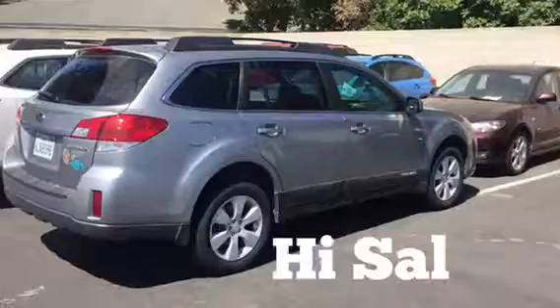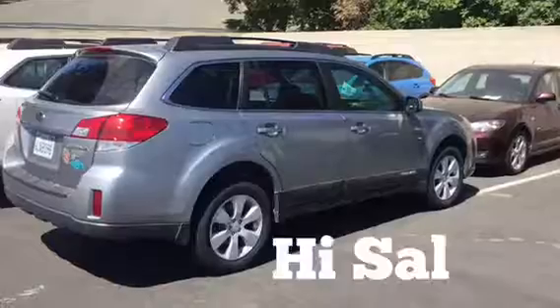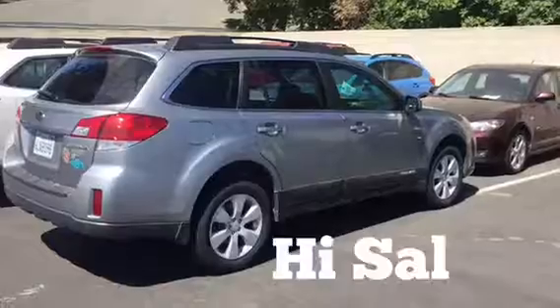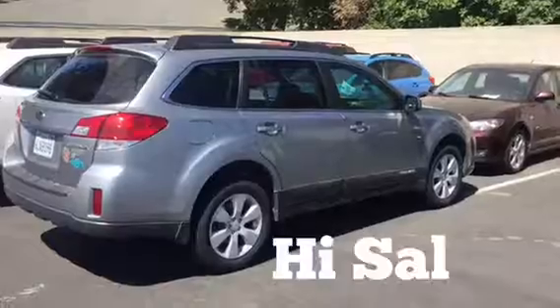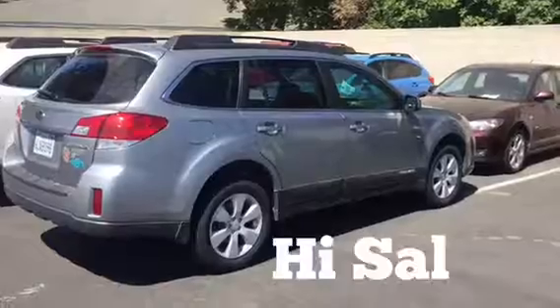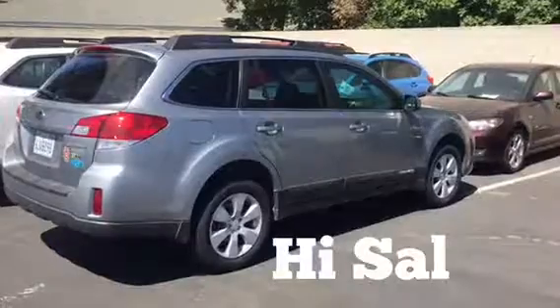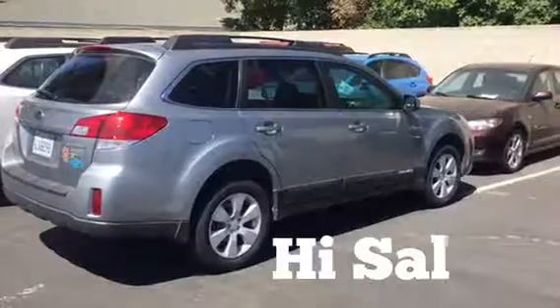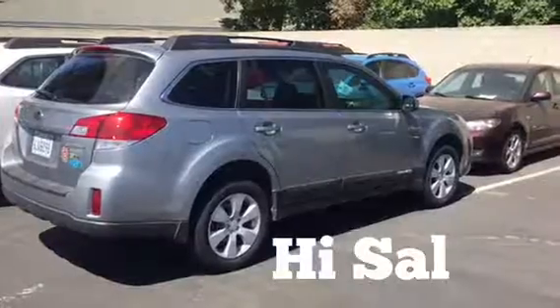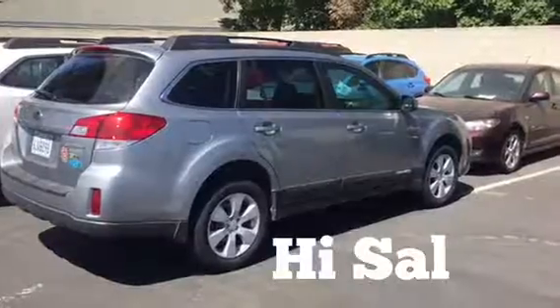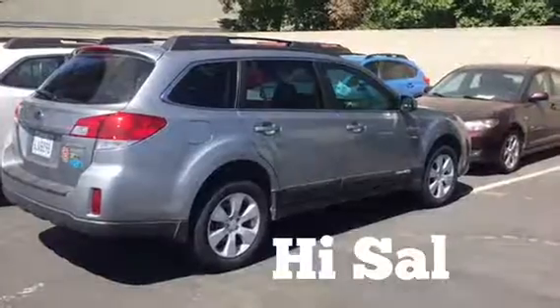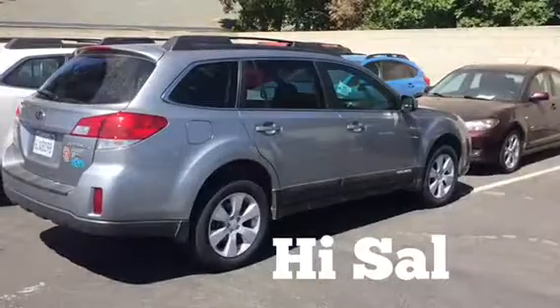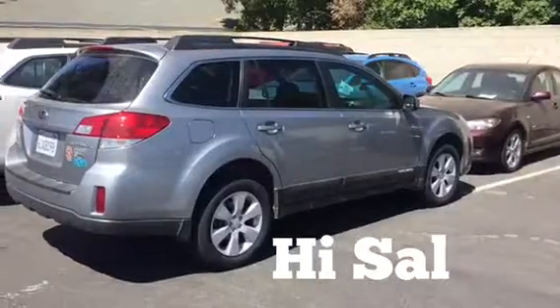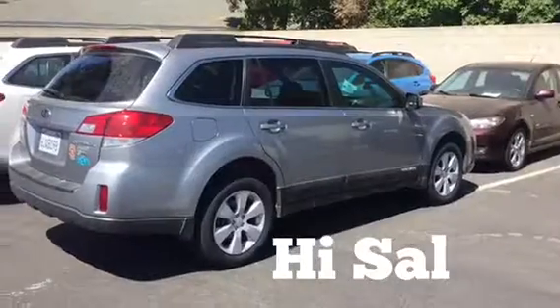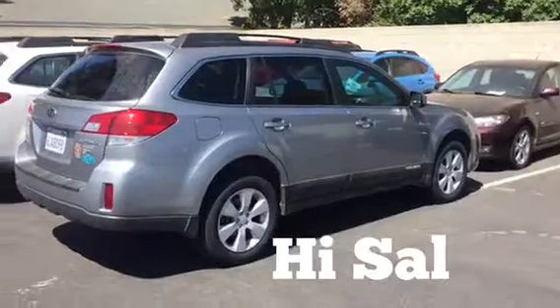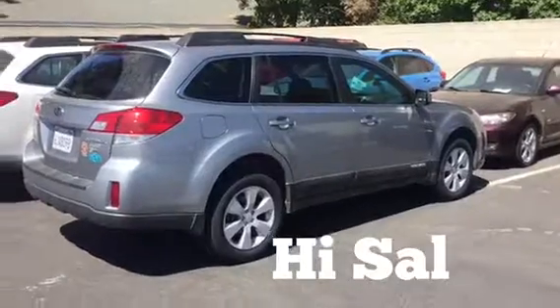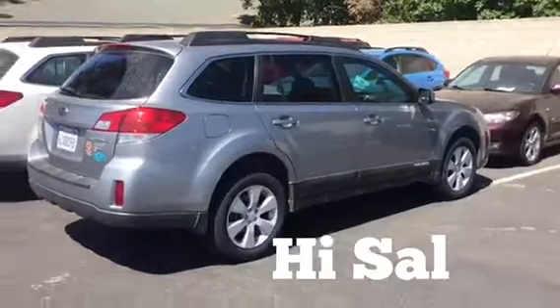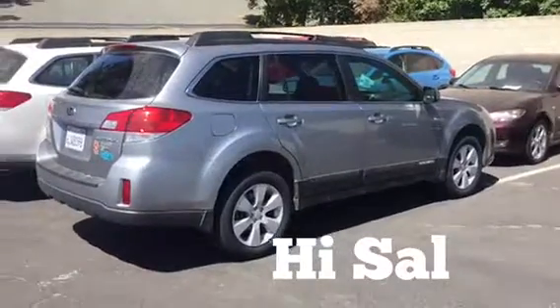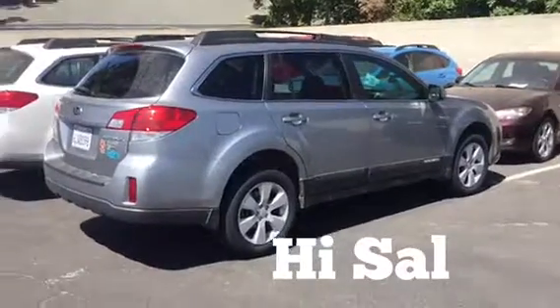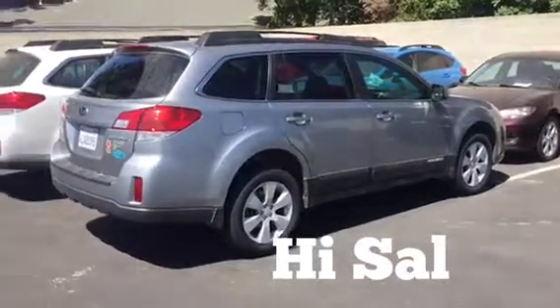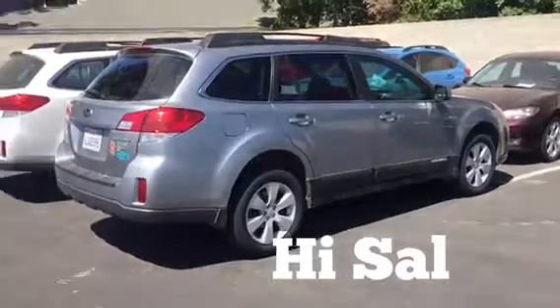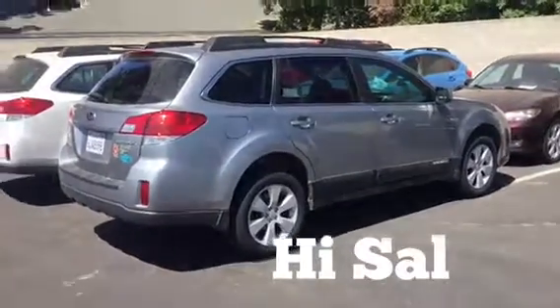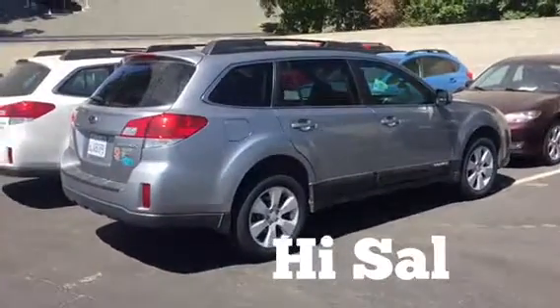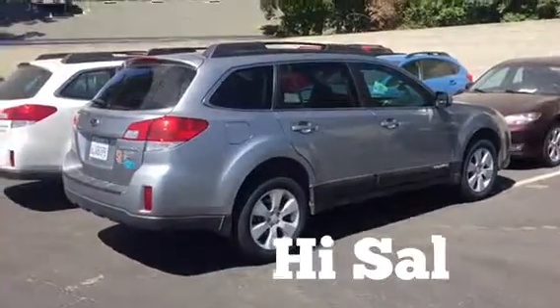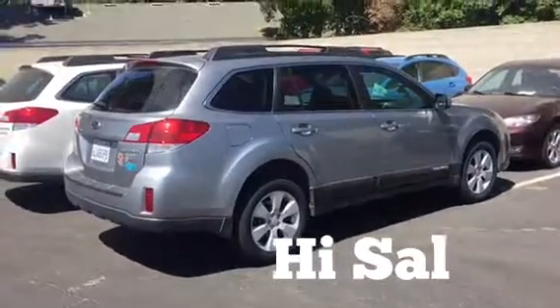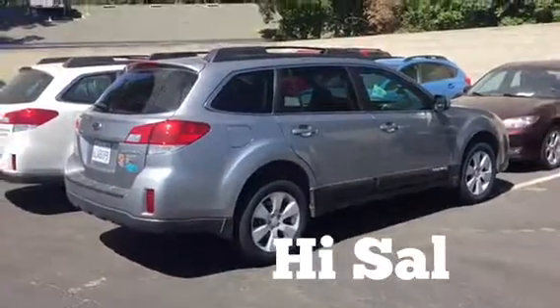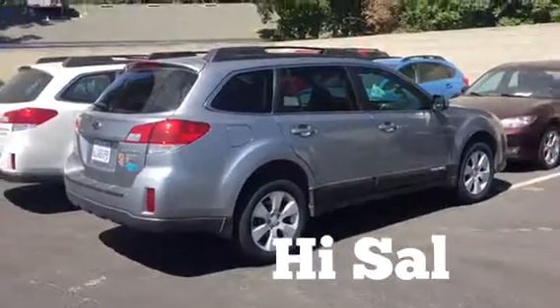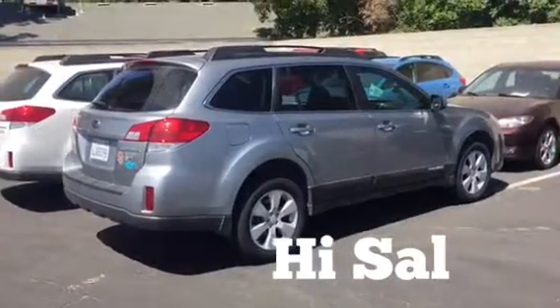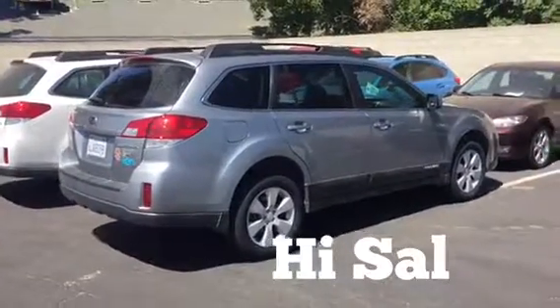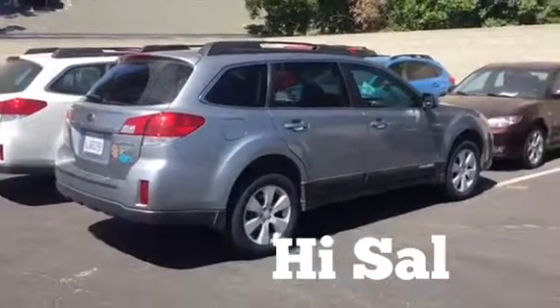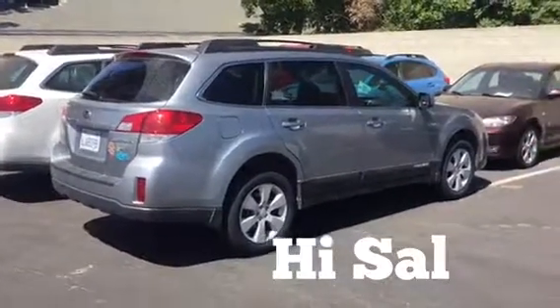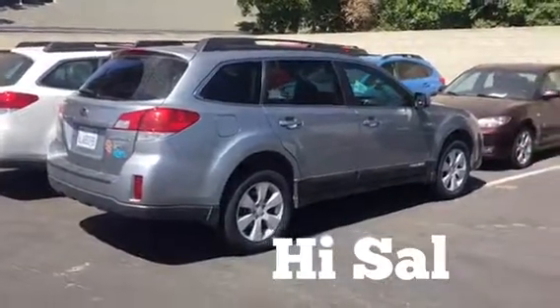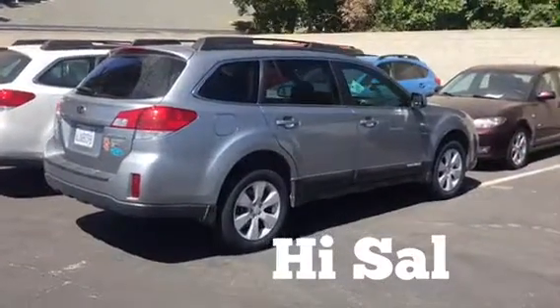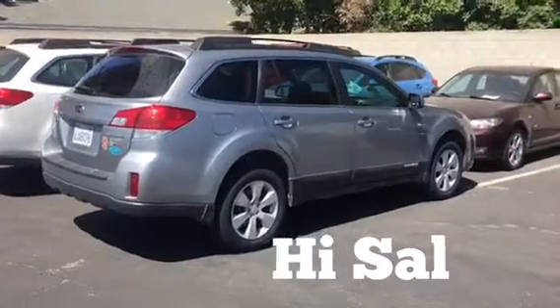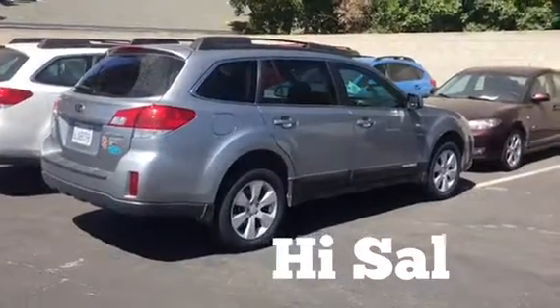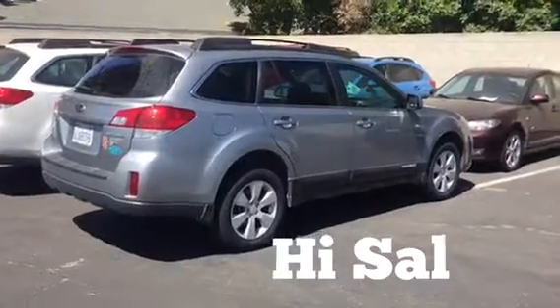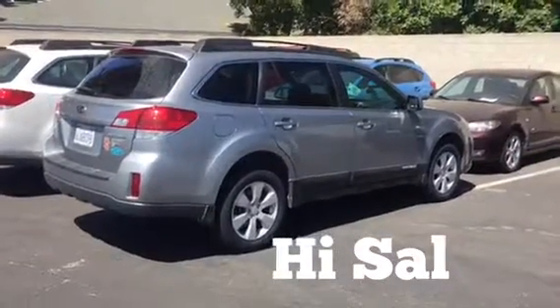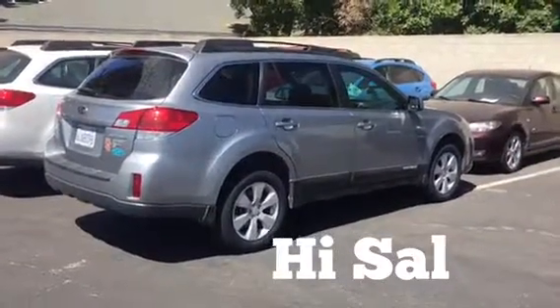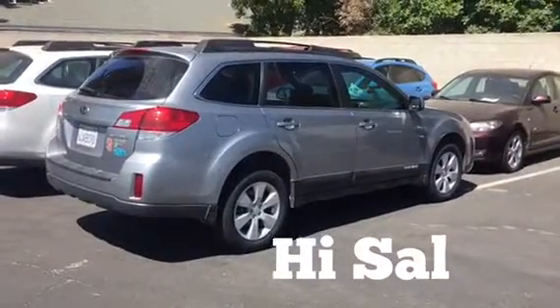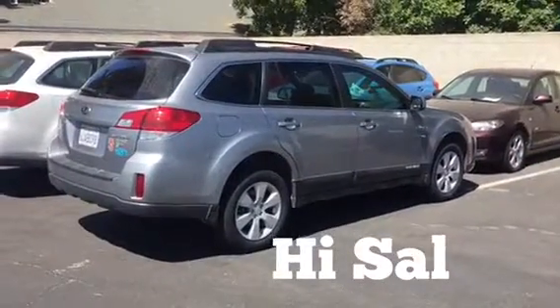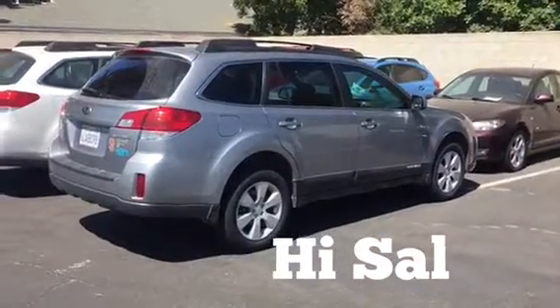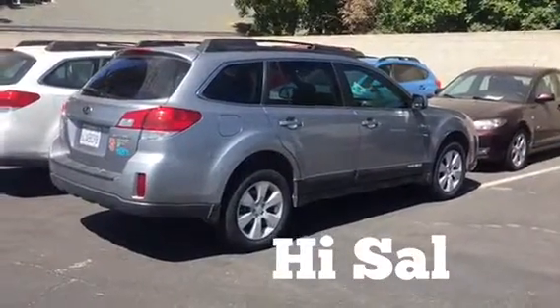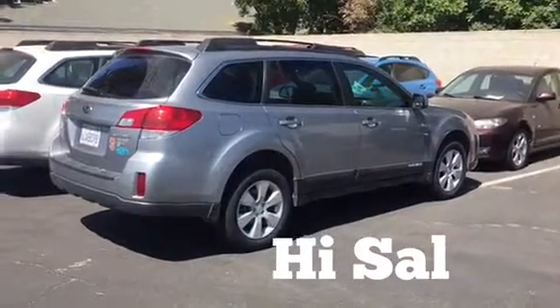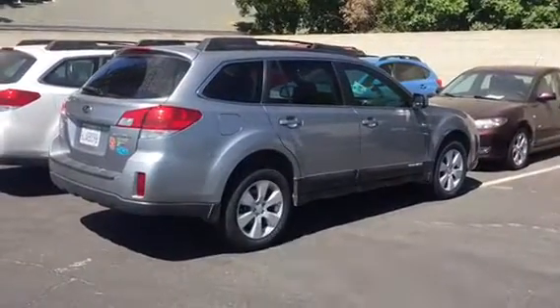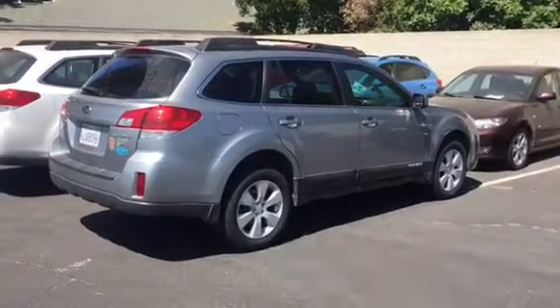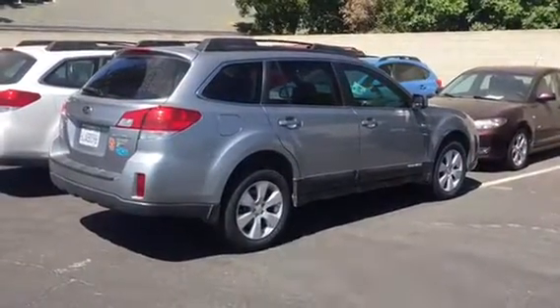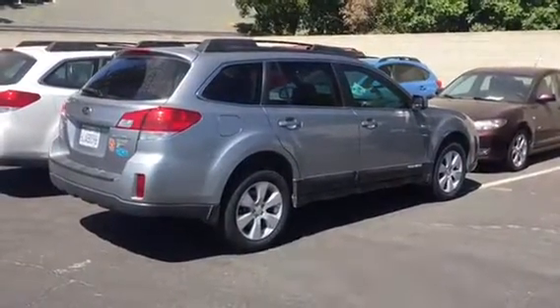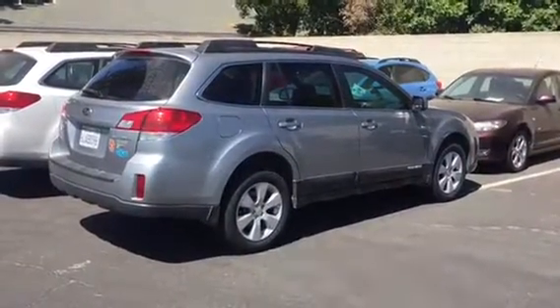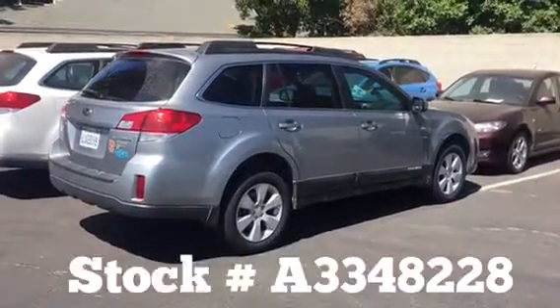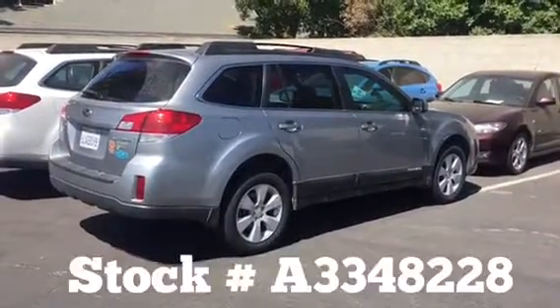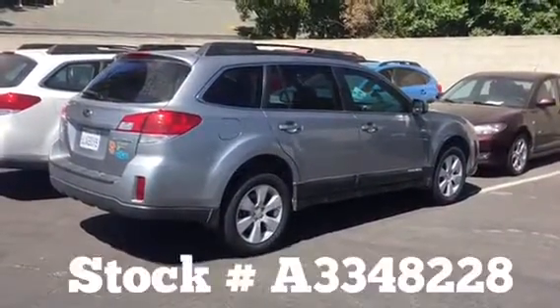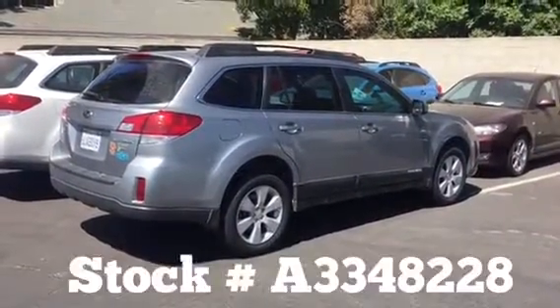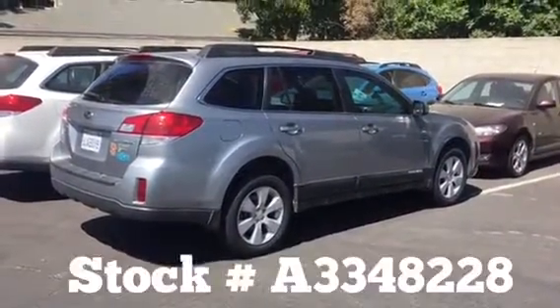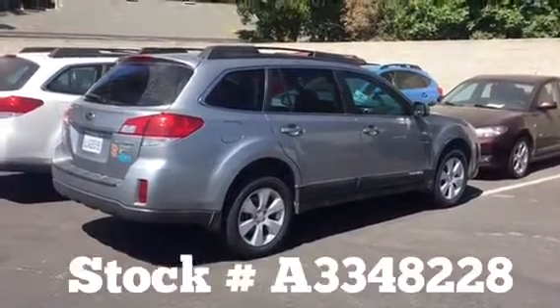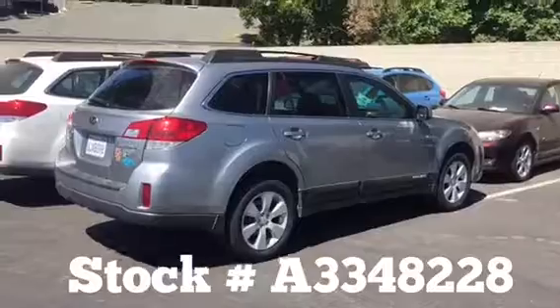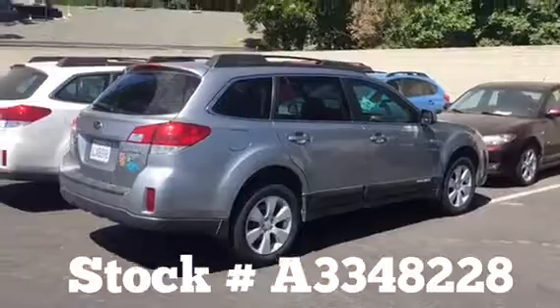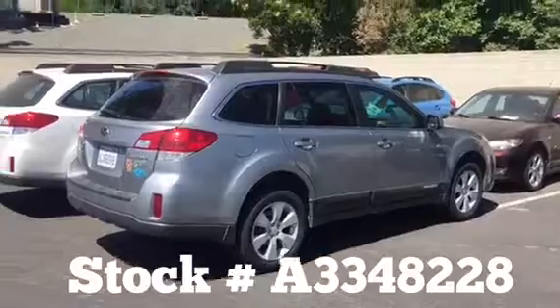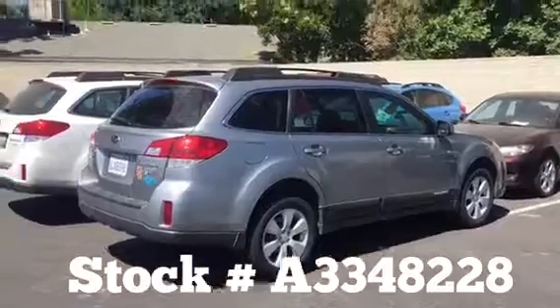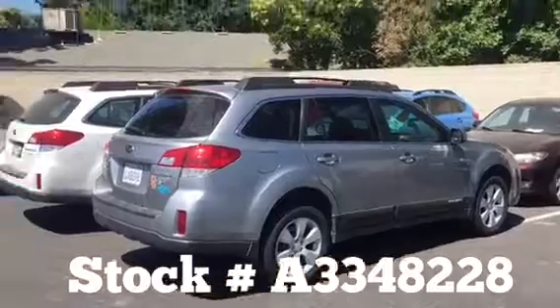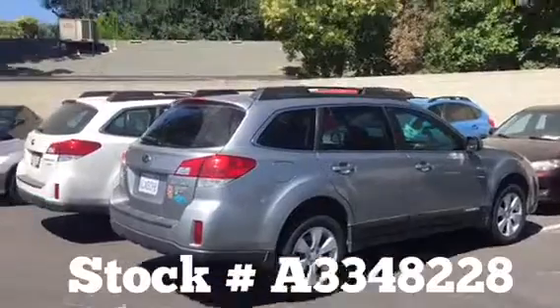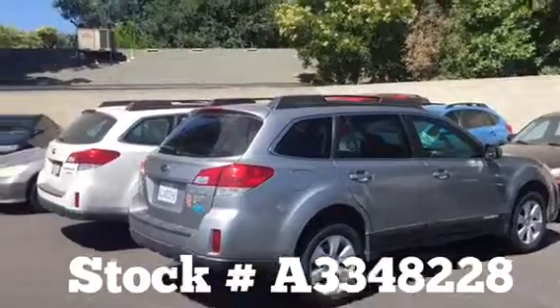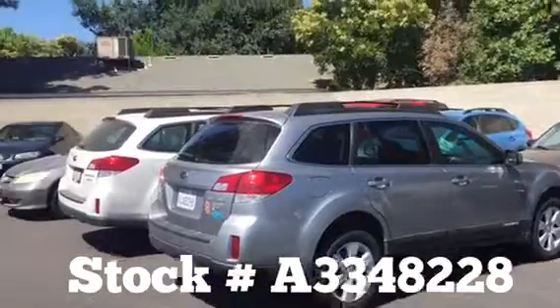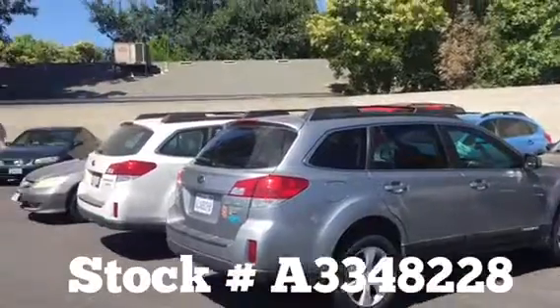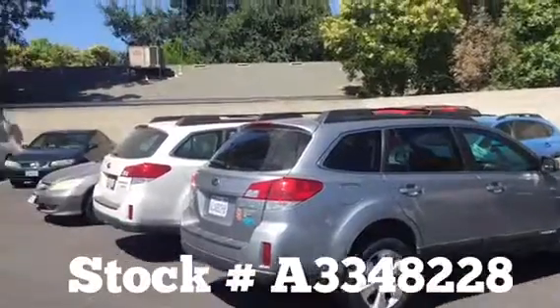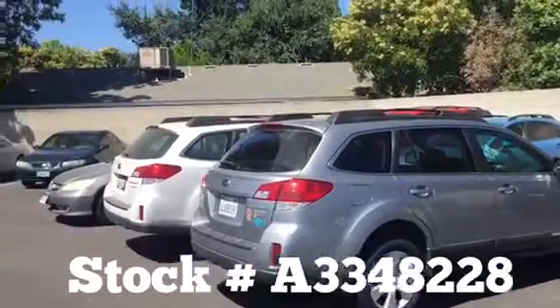Good morning, Sal. Thank you so much for communicating with me. This is Ed Monson, Internet Sales Manager here at Subaru in Fresno.